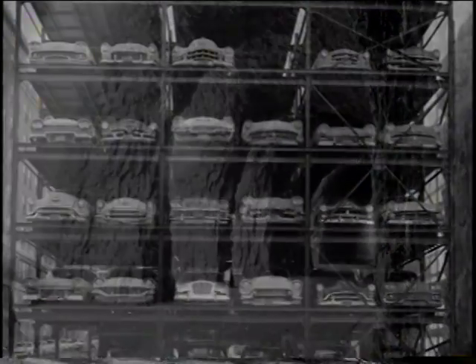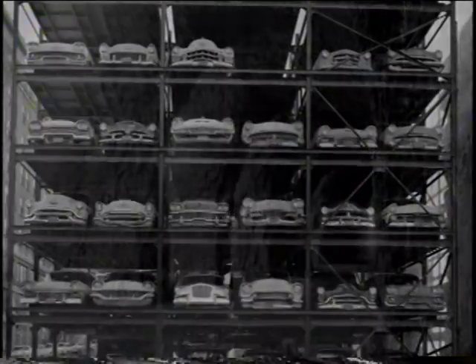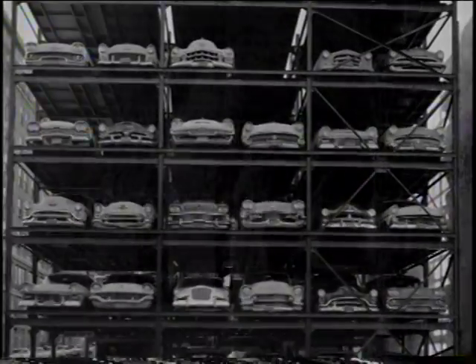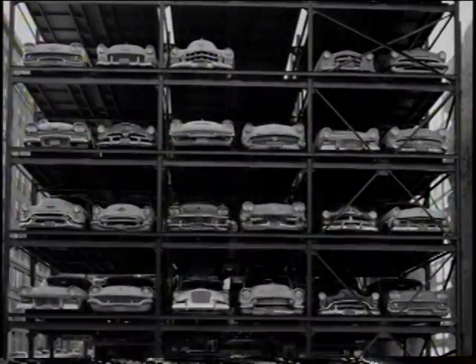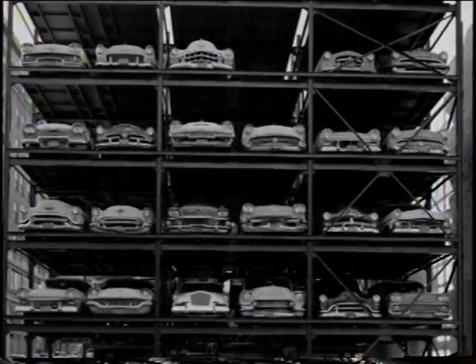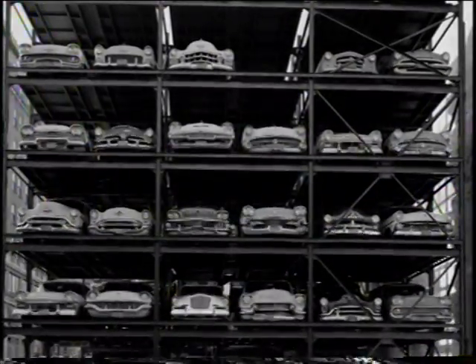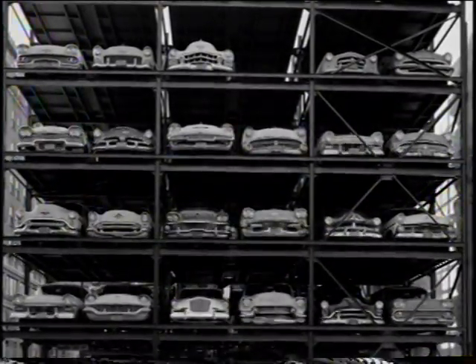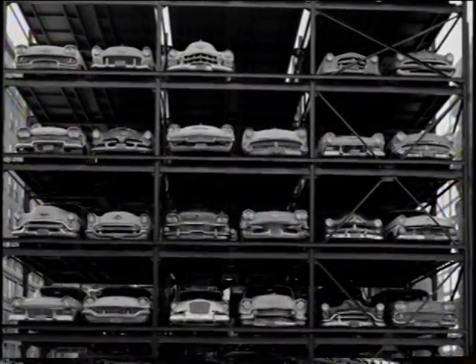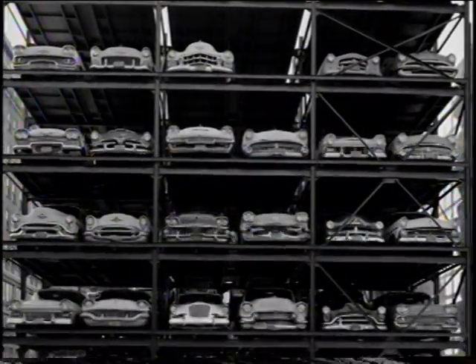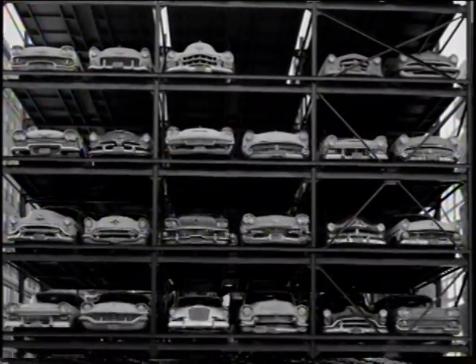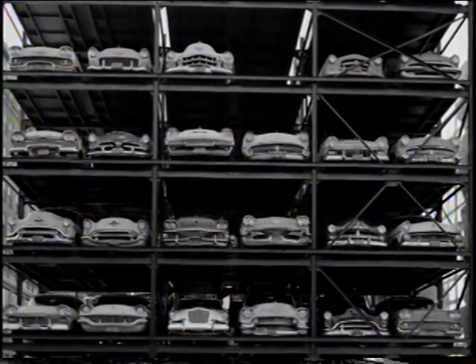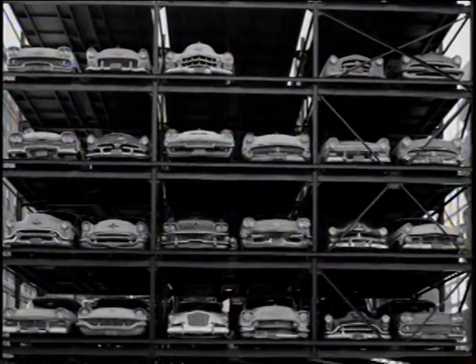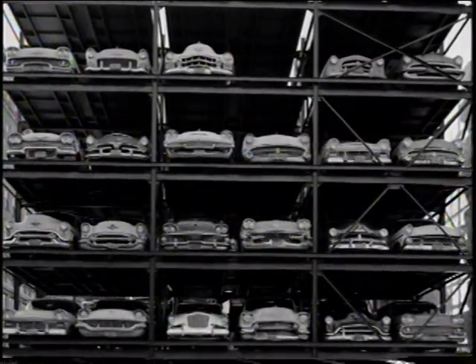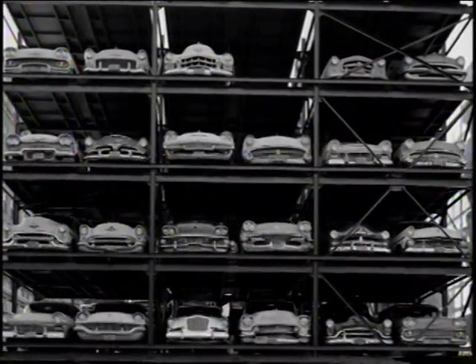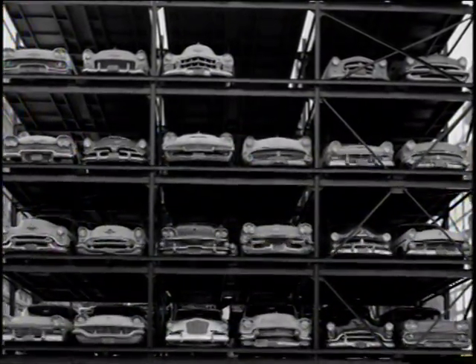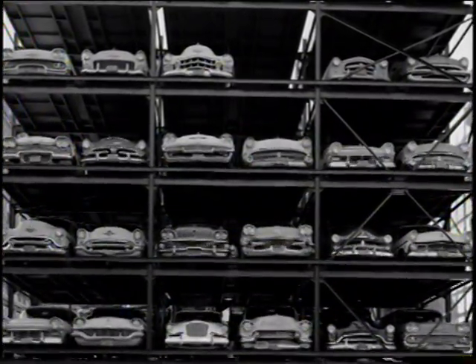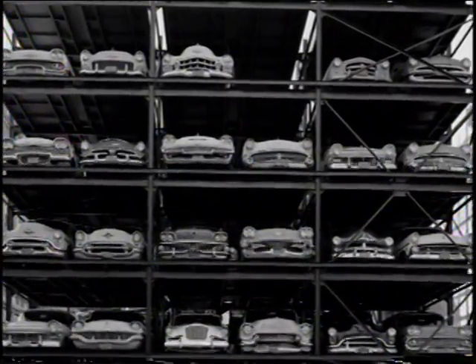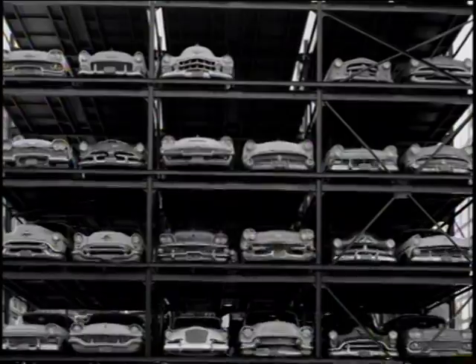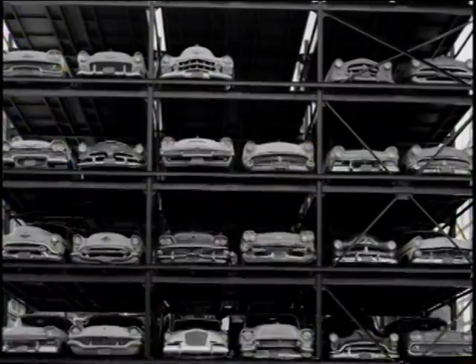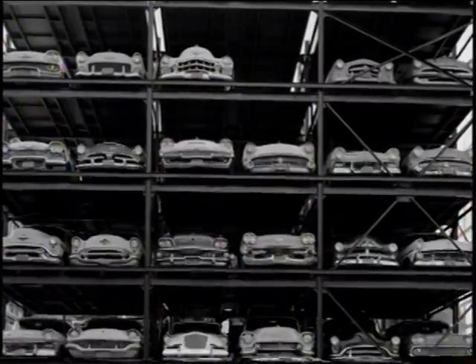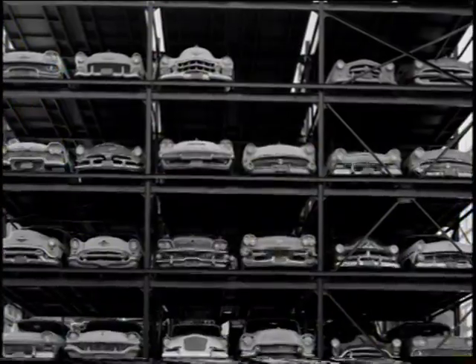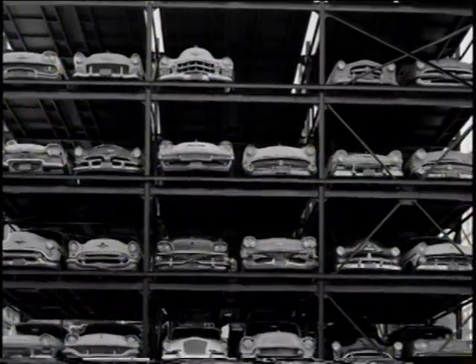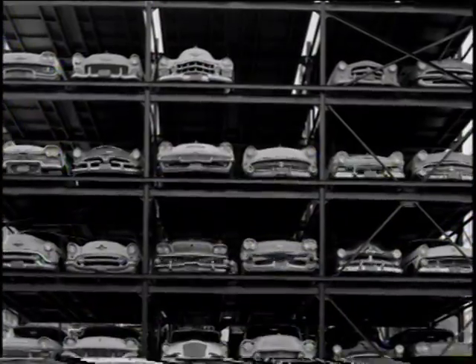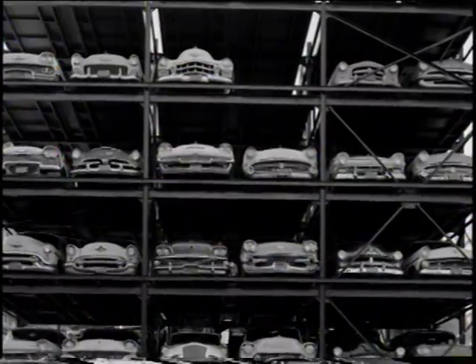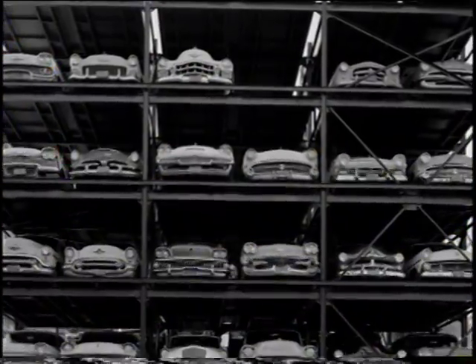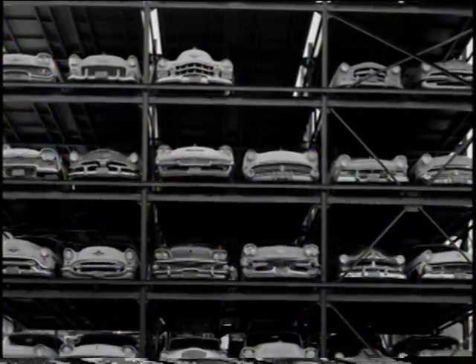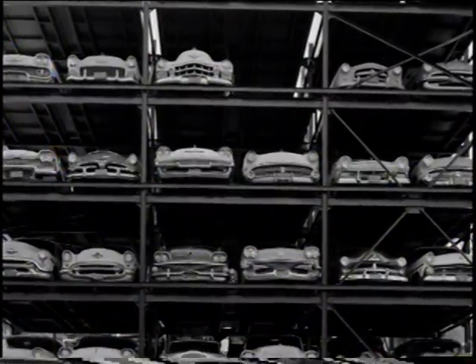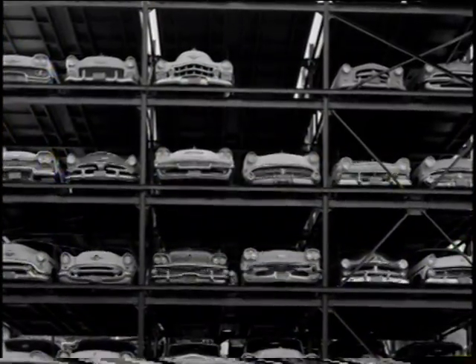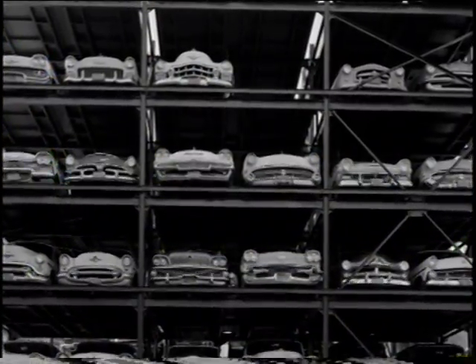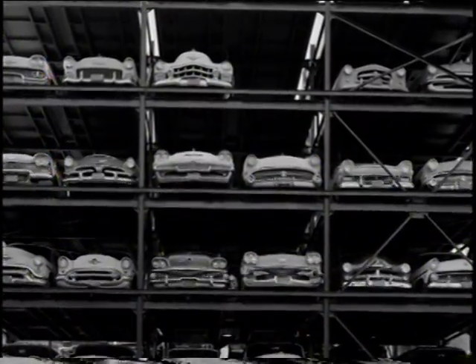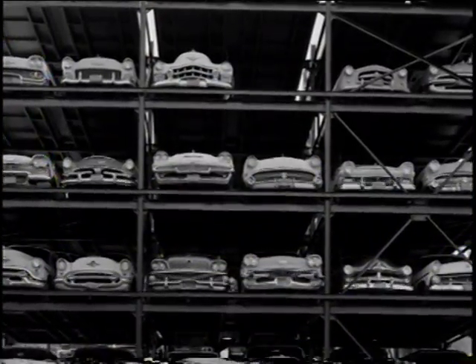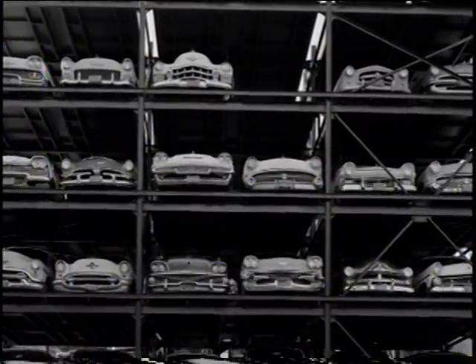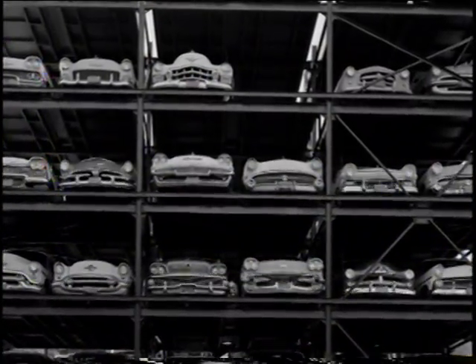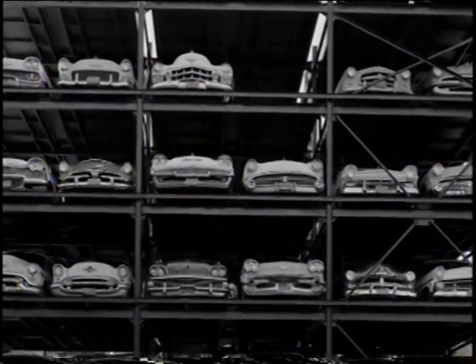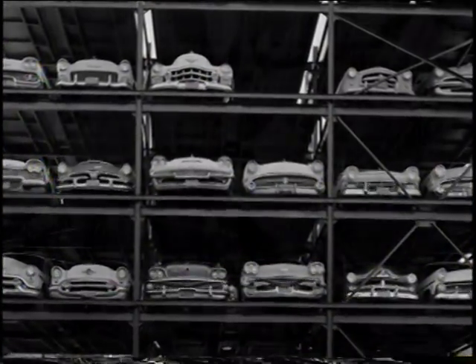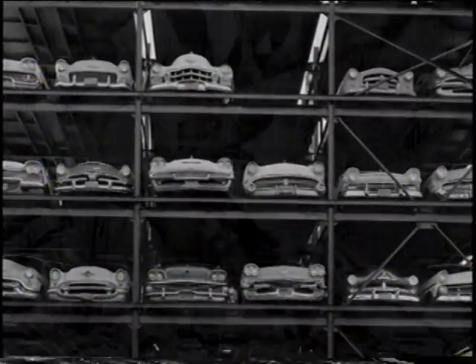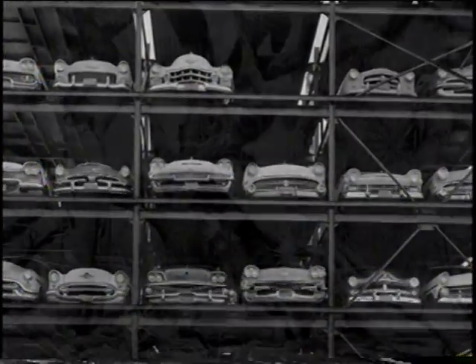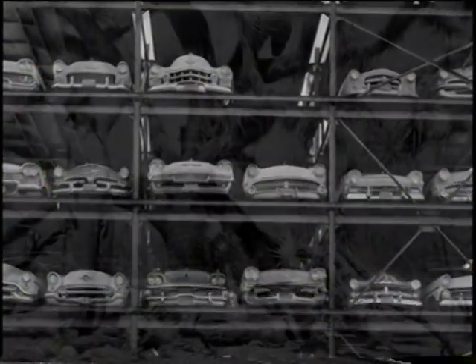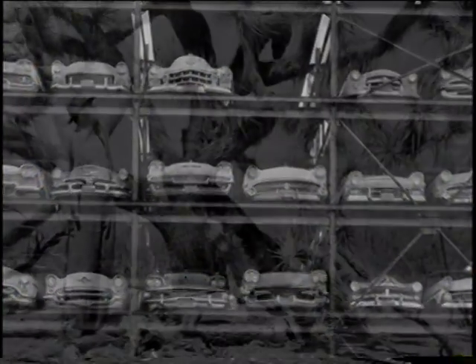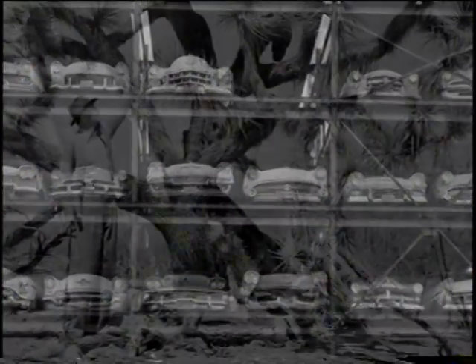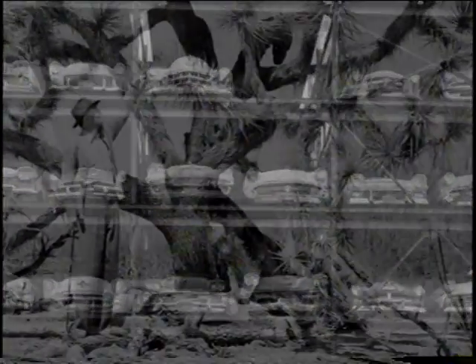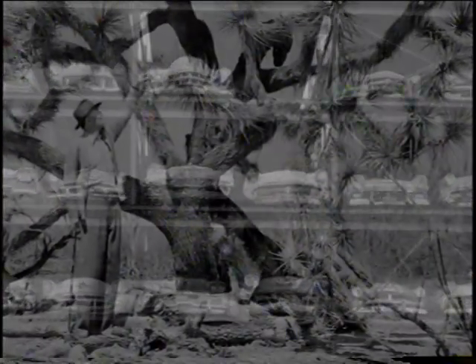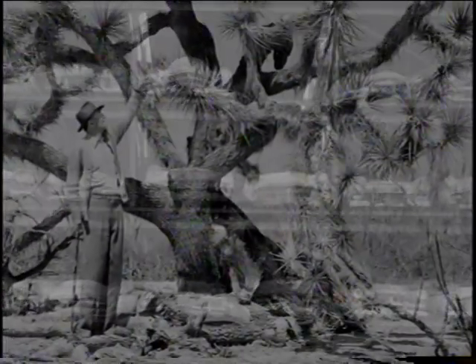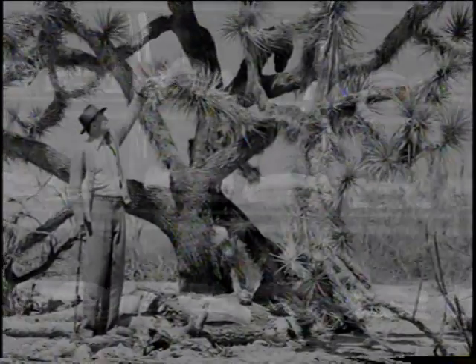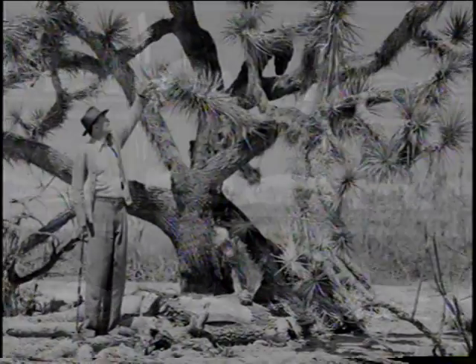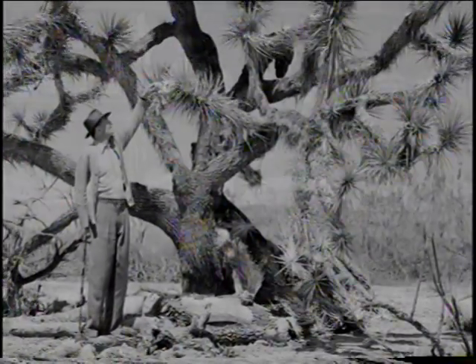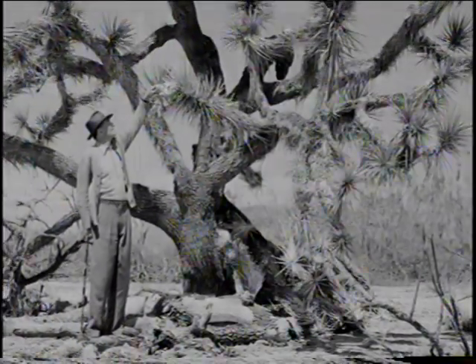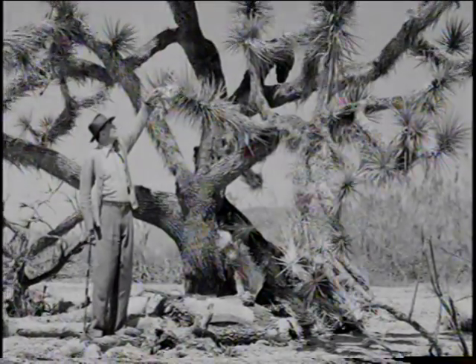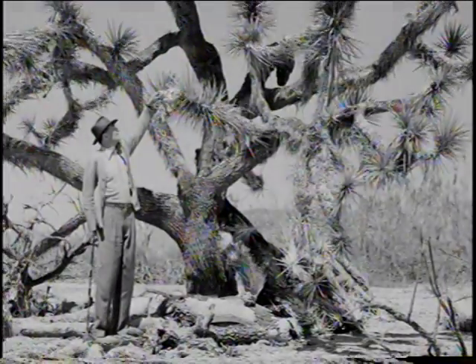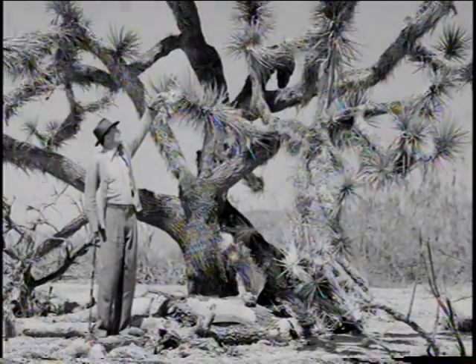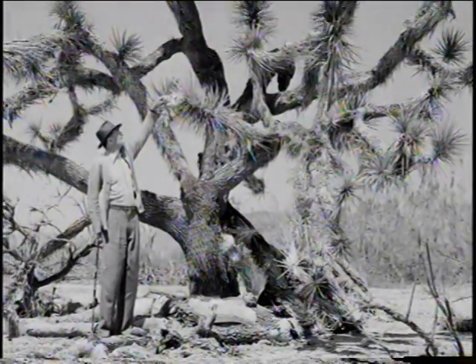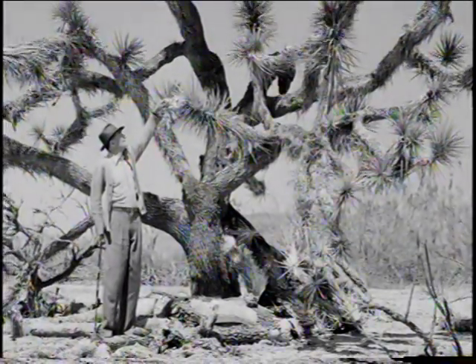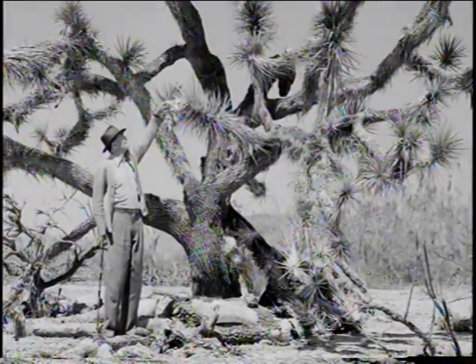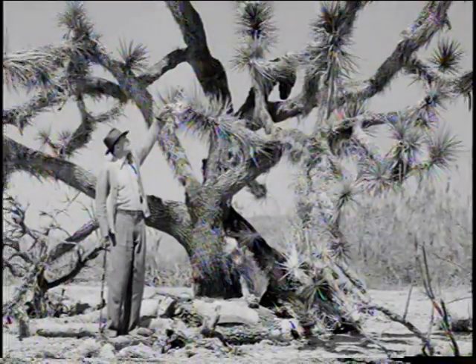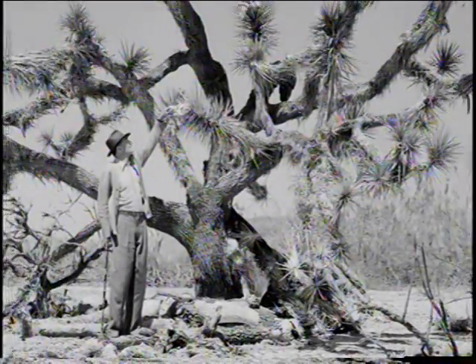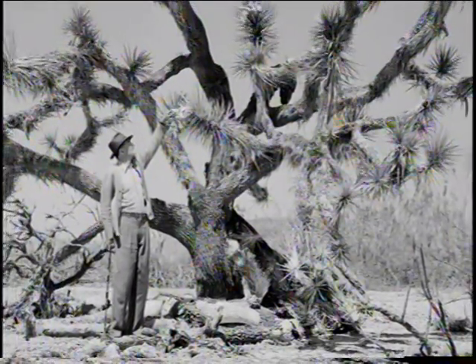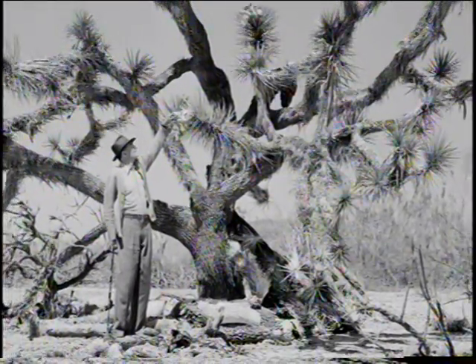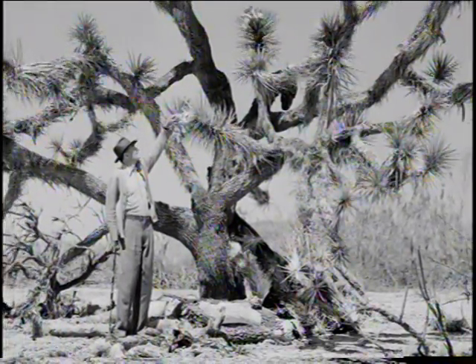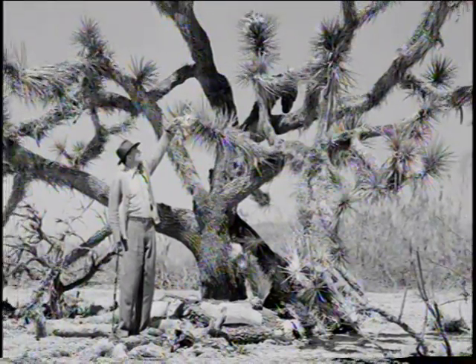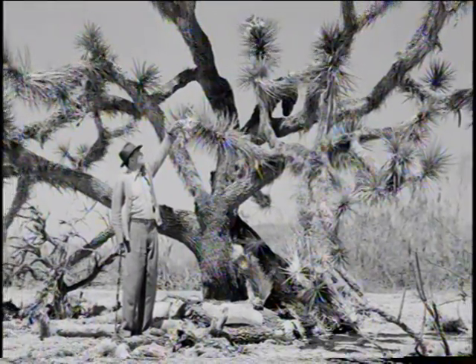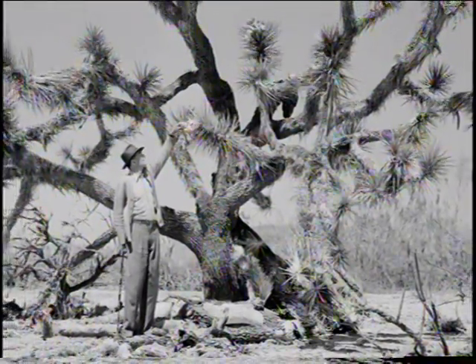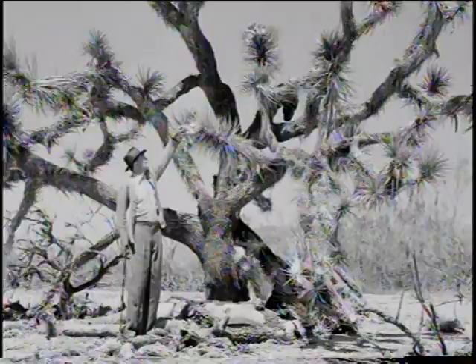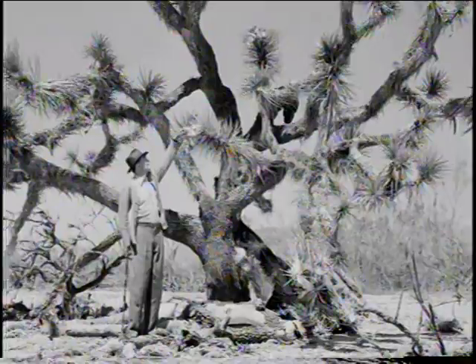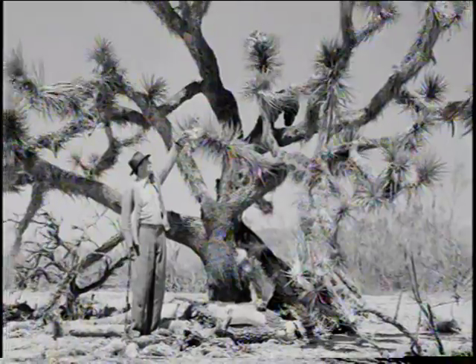Paper negatives were made in 1839 by Talbot — that is the first negative, 1839.